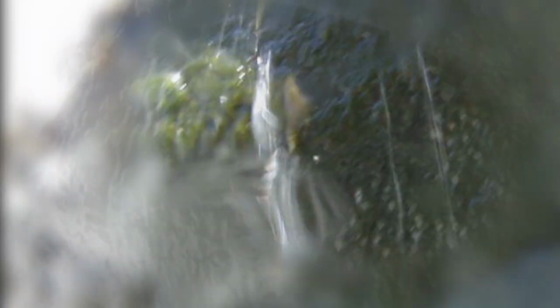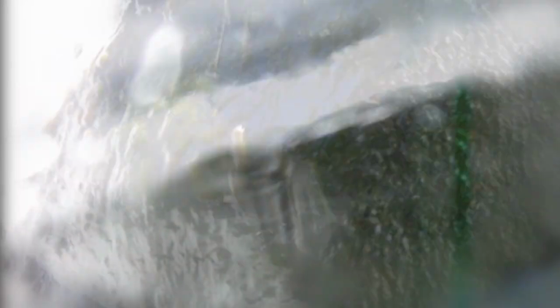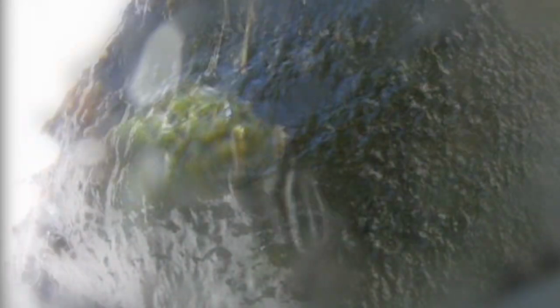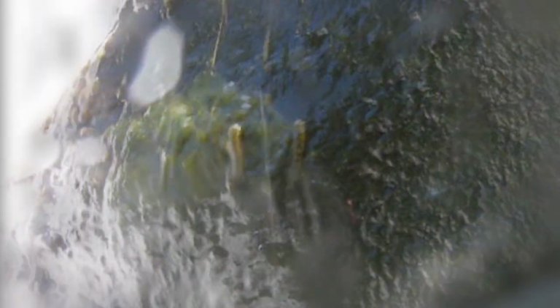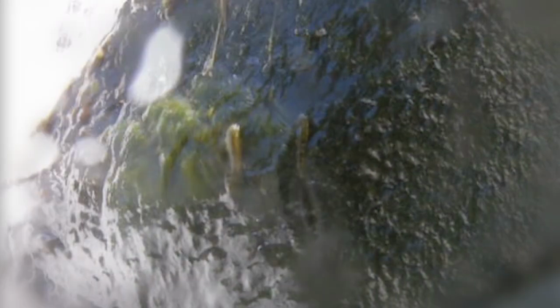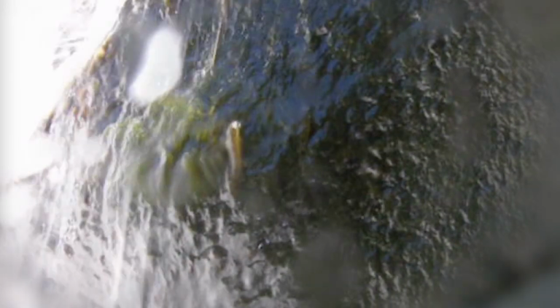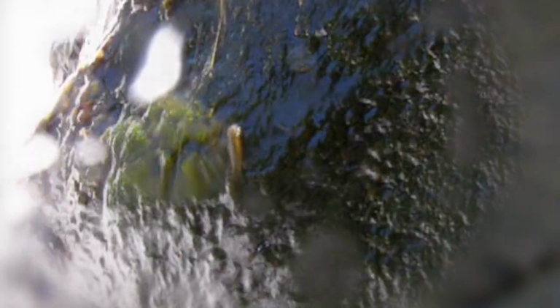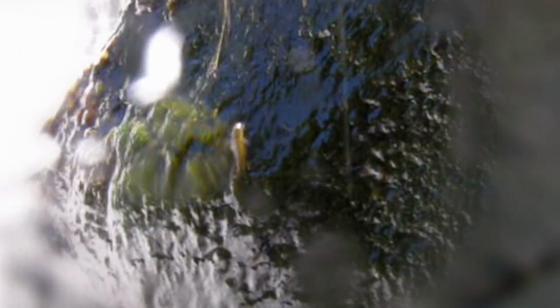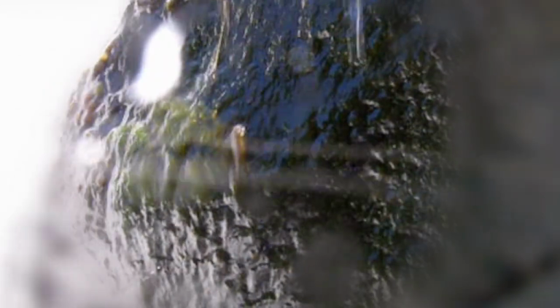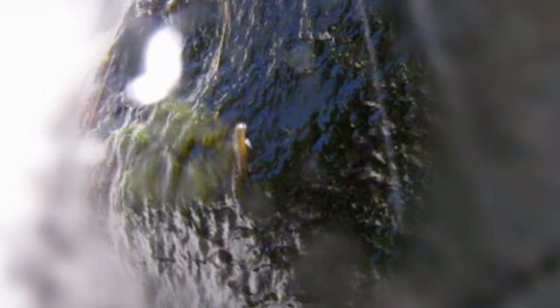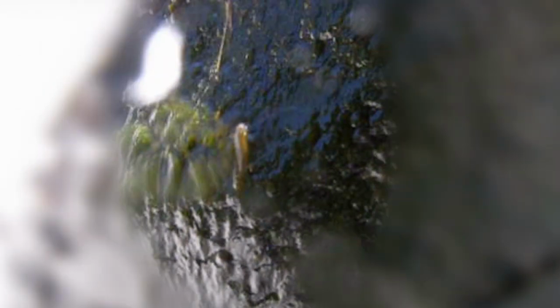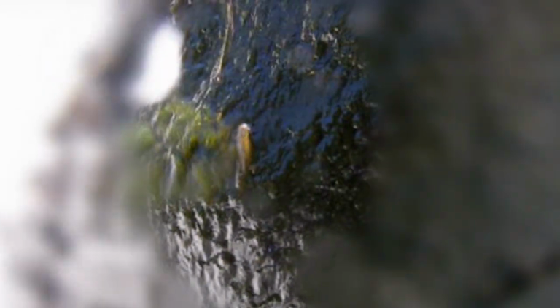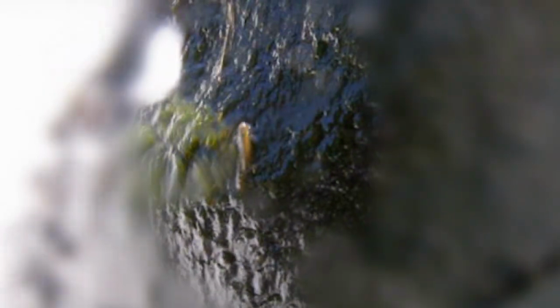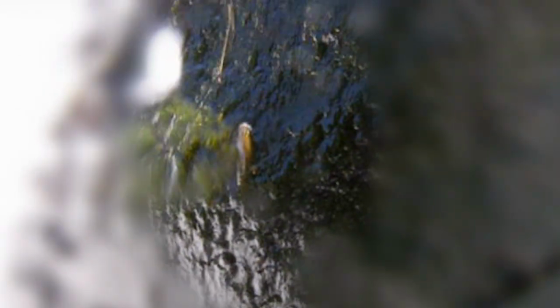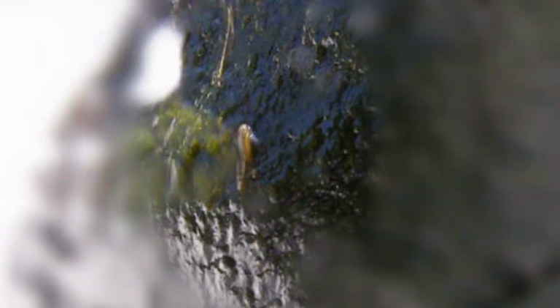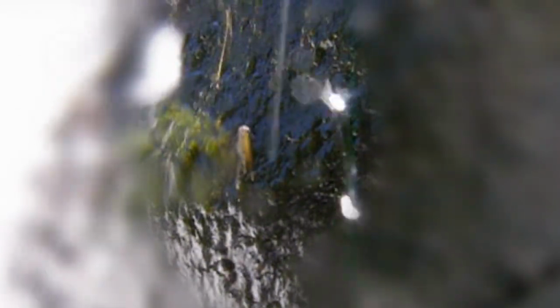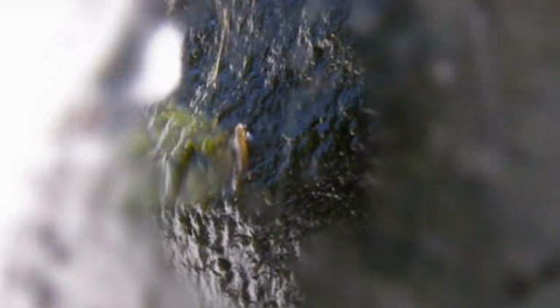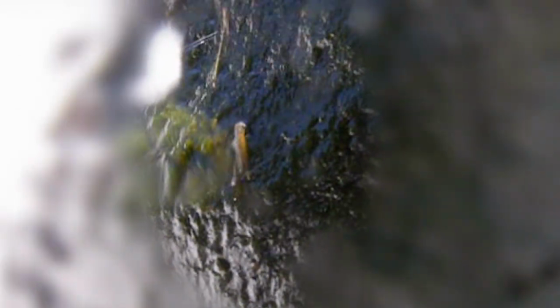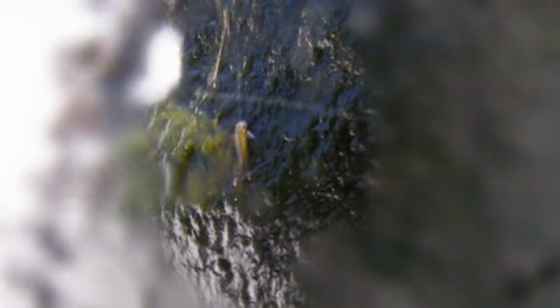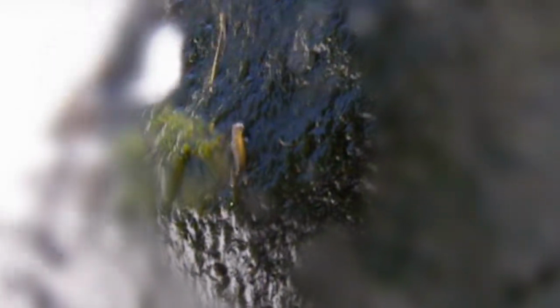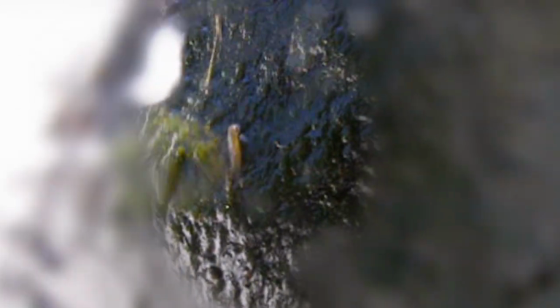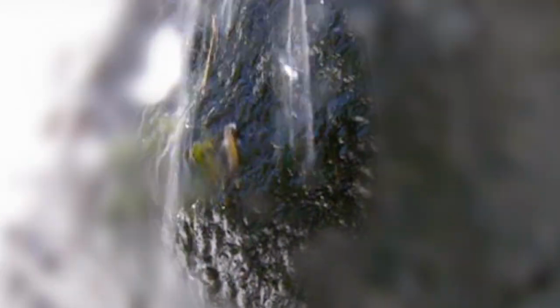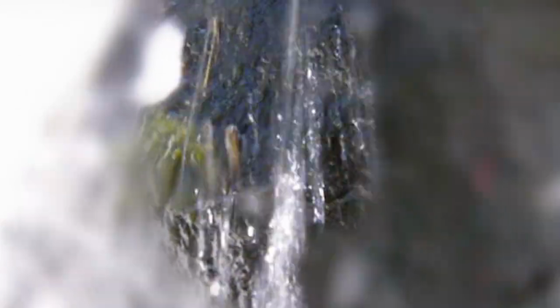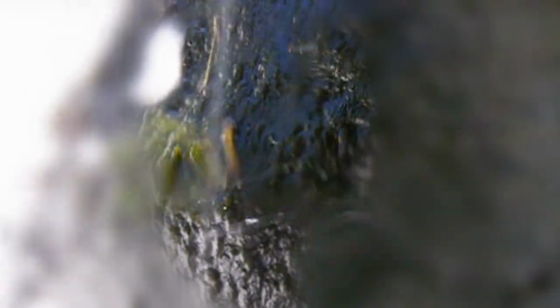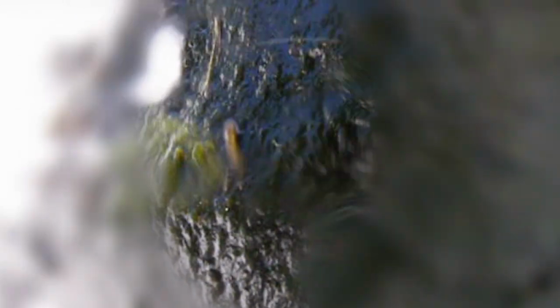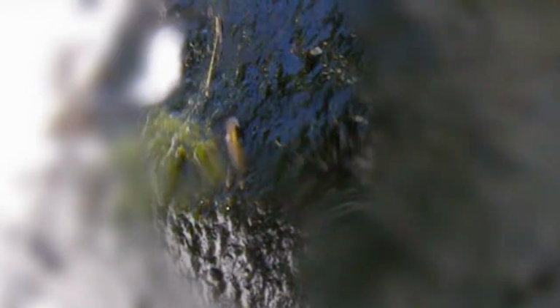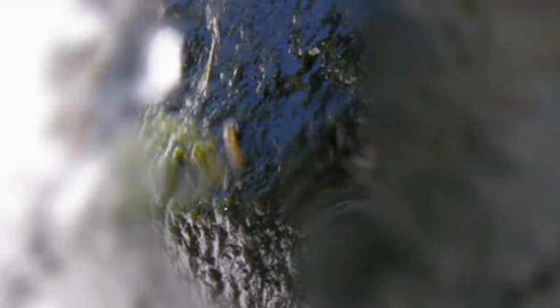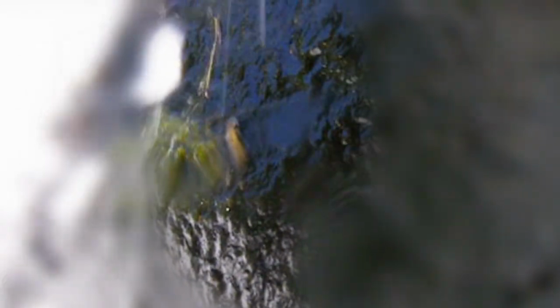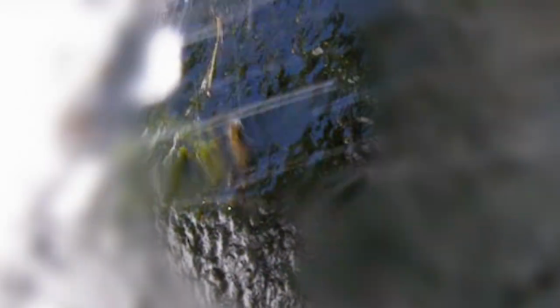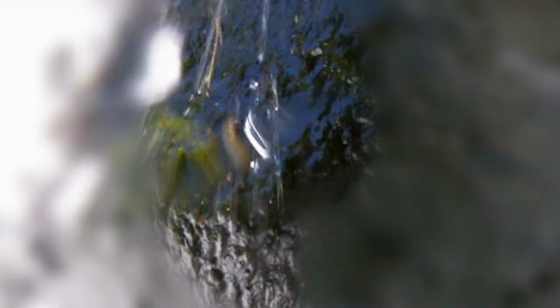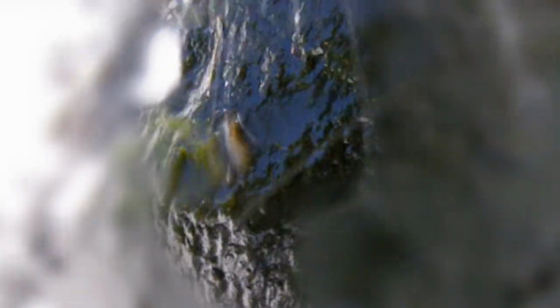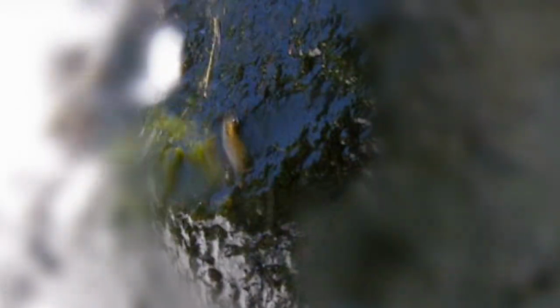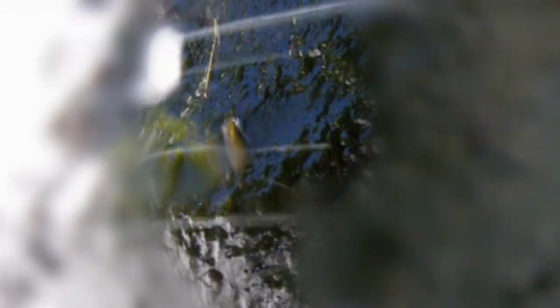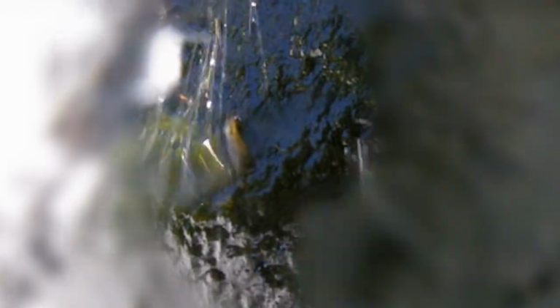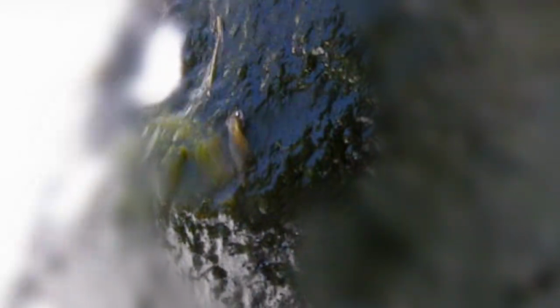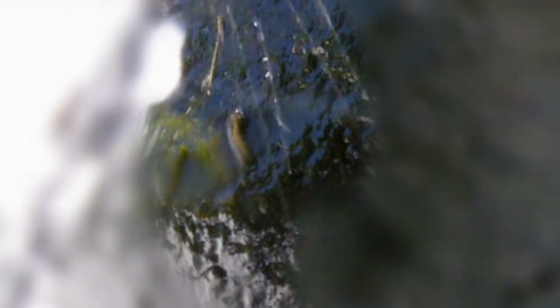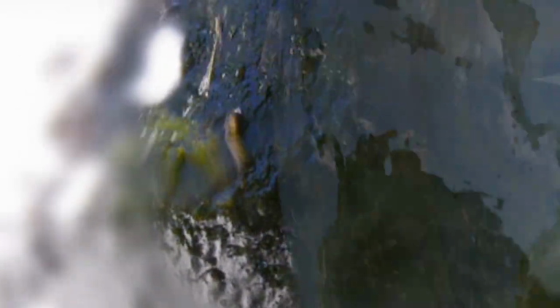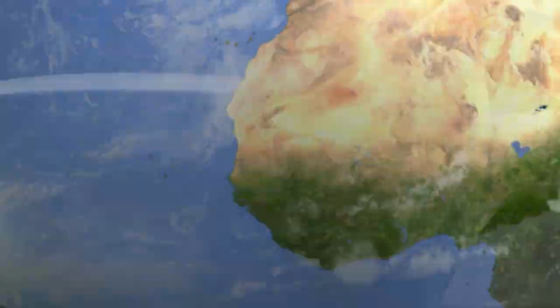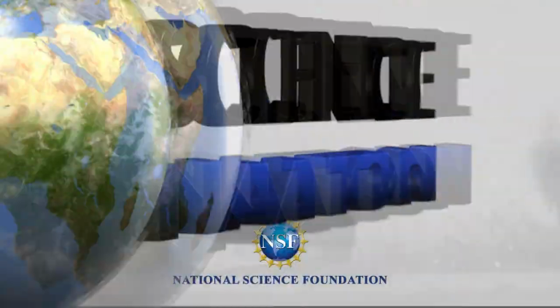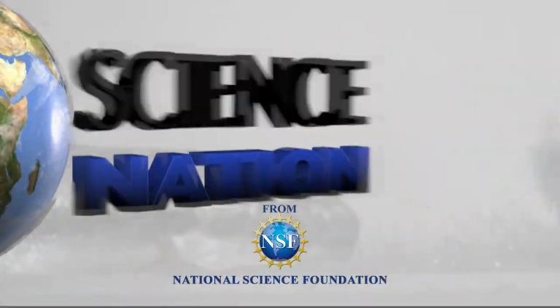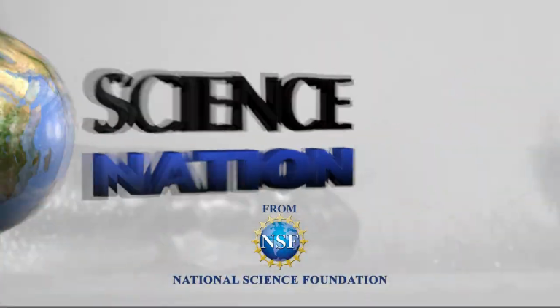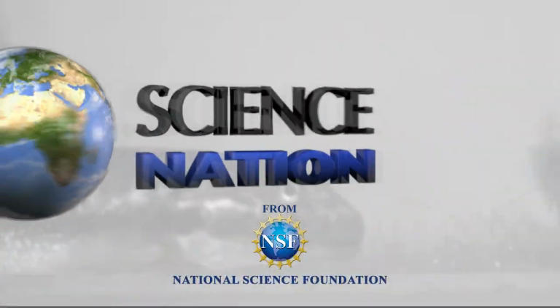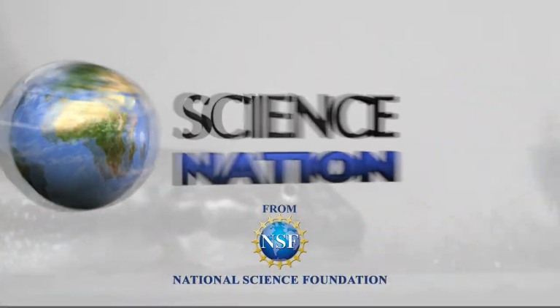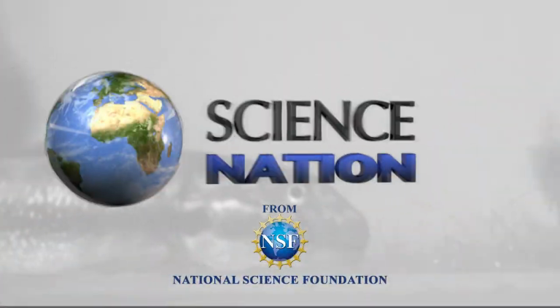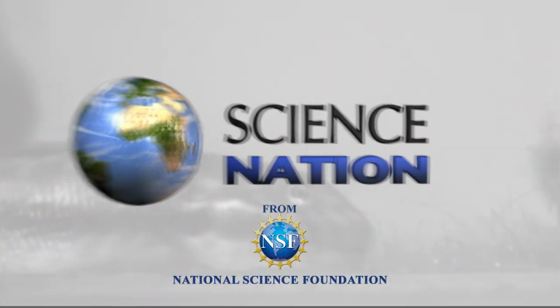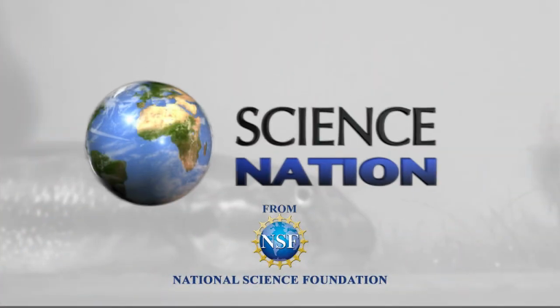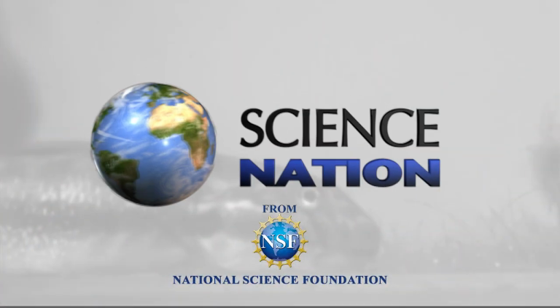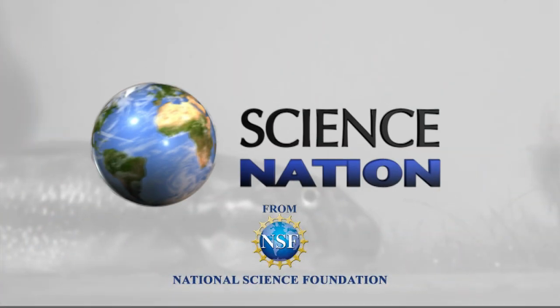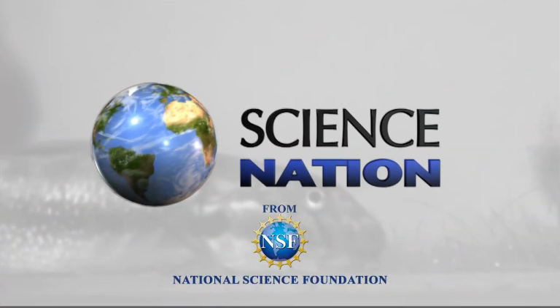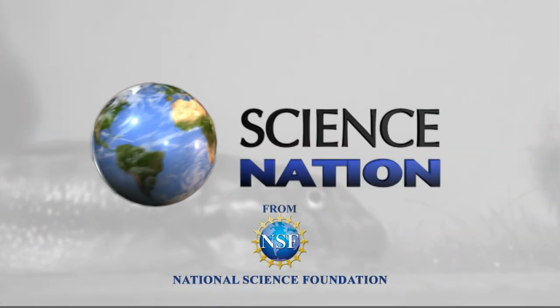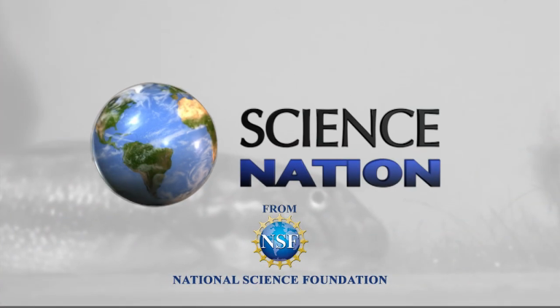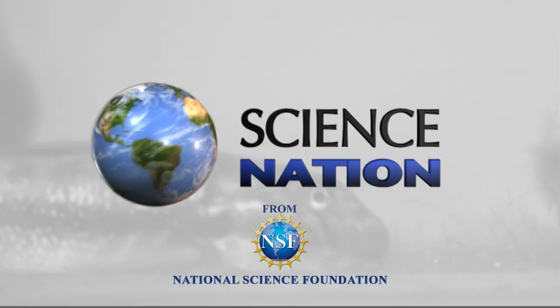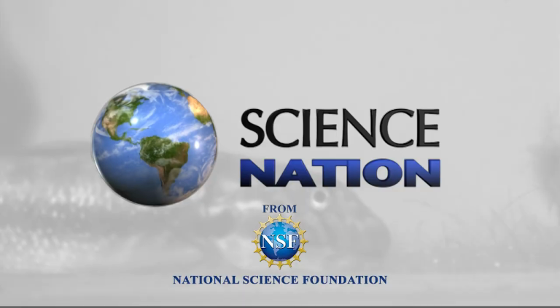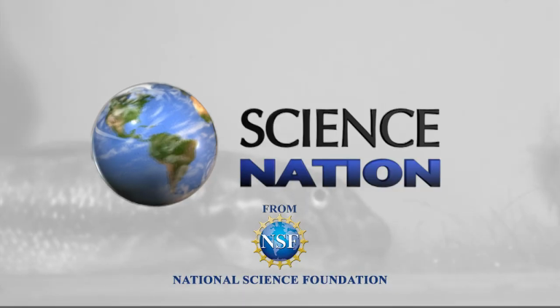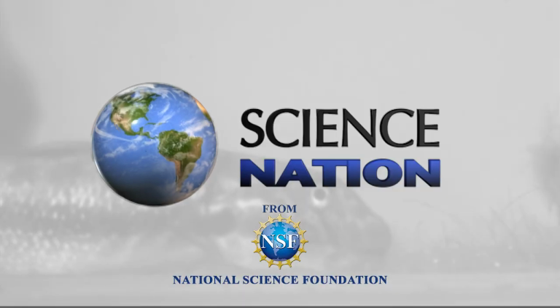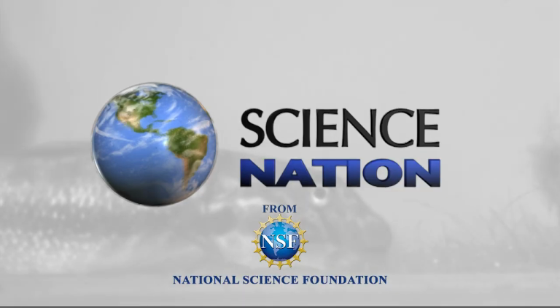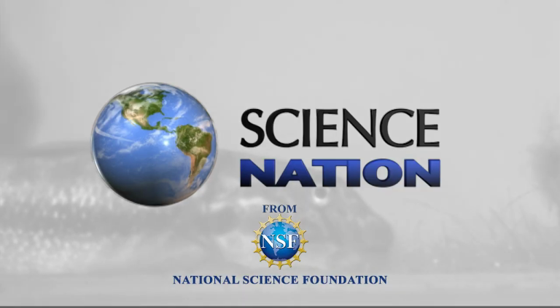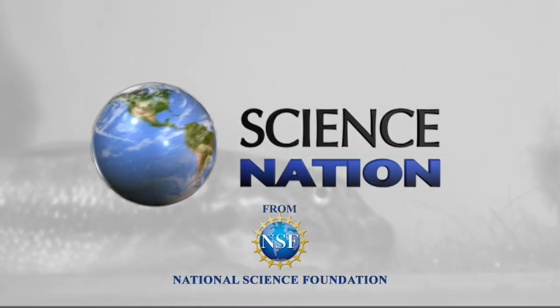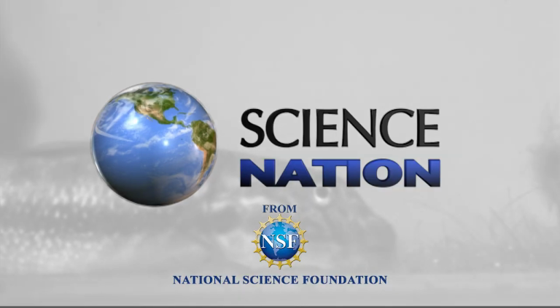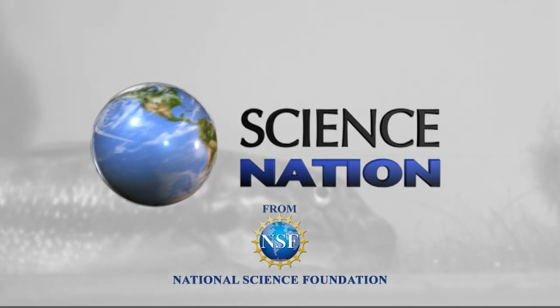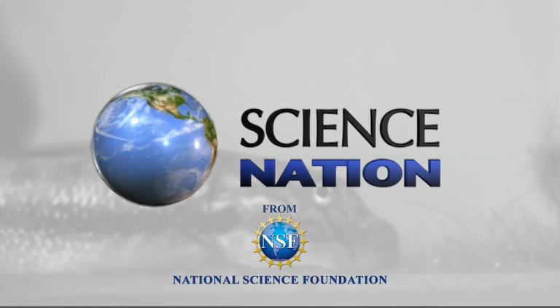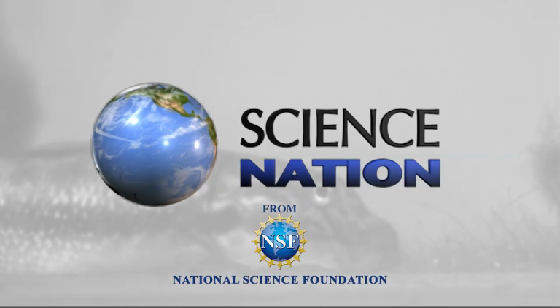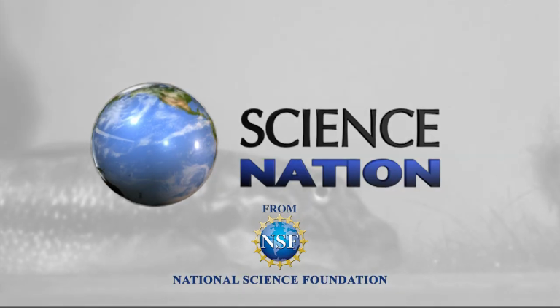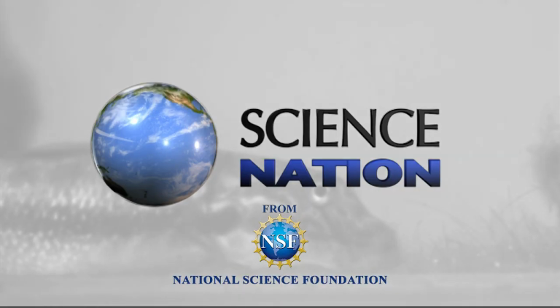Maybe not as big a challenge as the harrowing journey of the inching climber. That's taking evolution to new heights. For Science Nation, I'm Miles O'Brien.